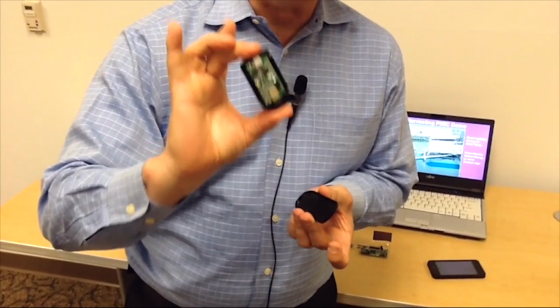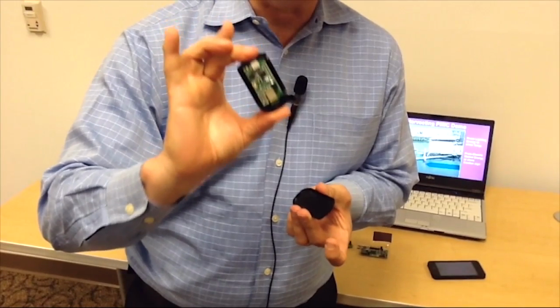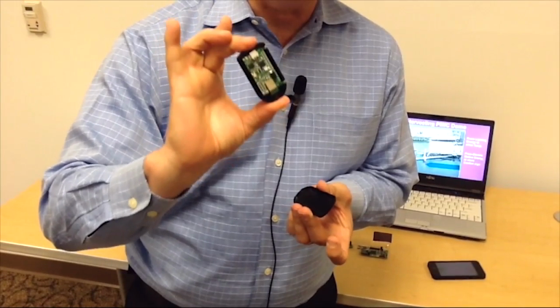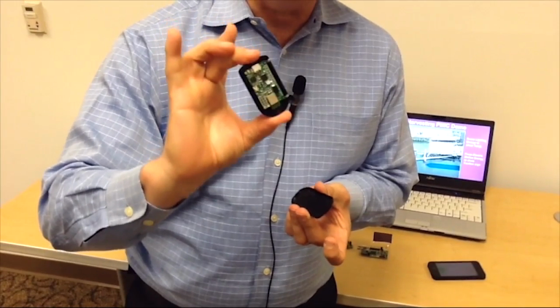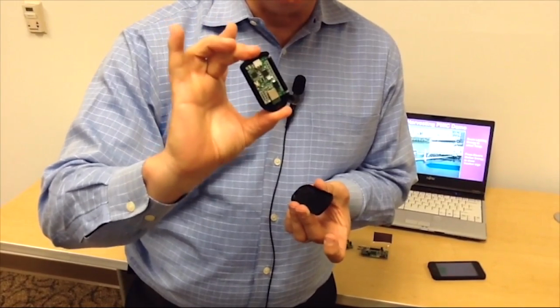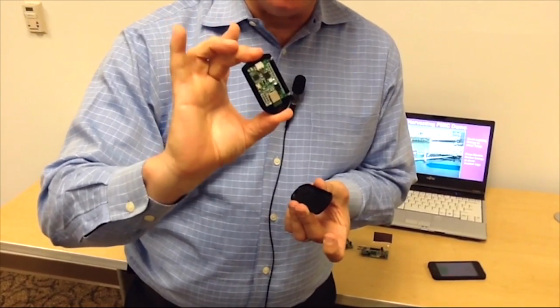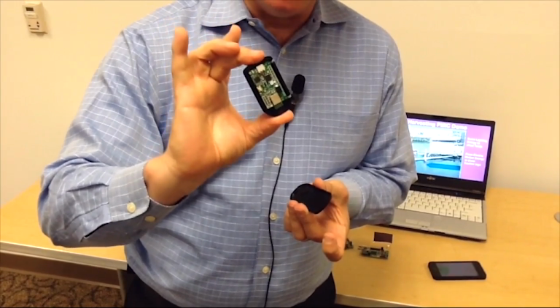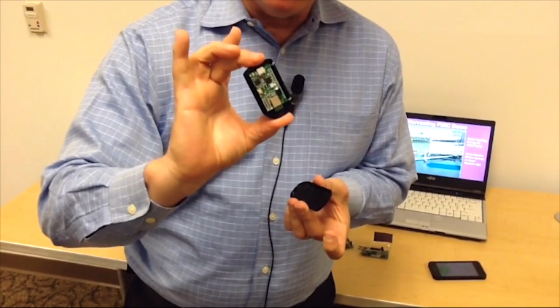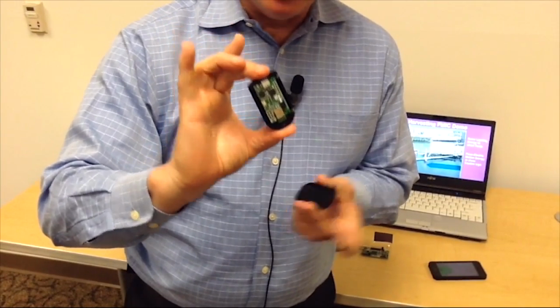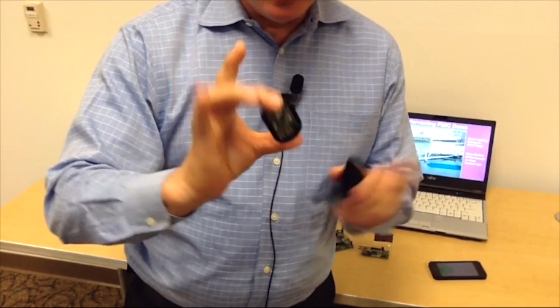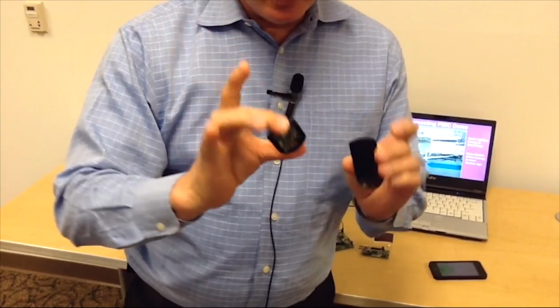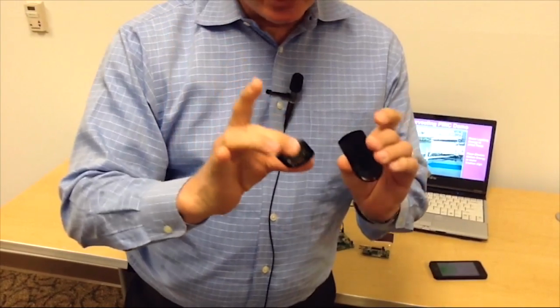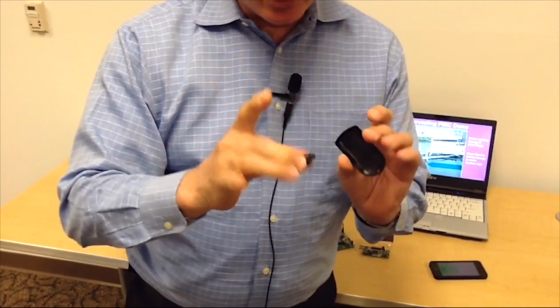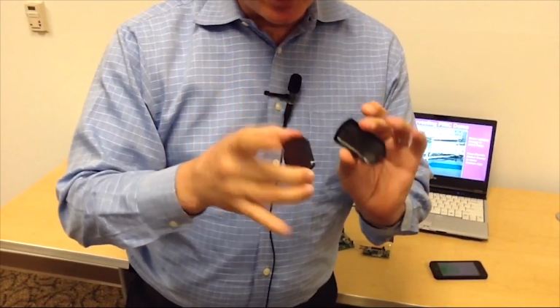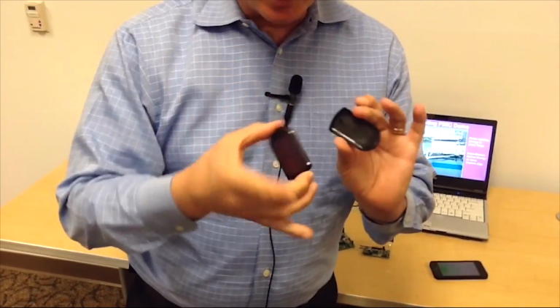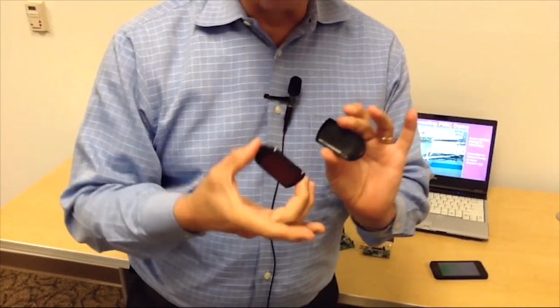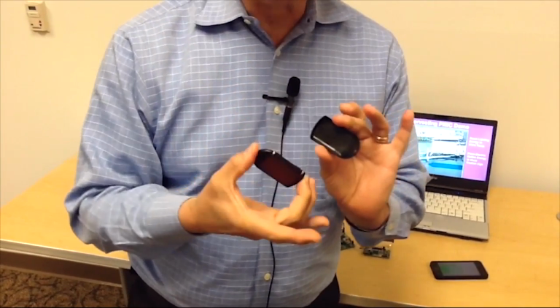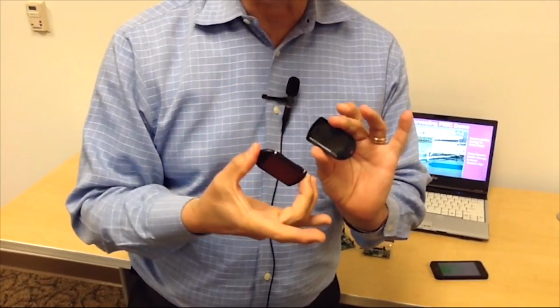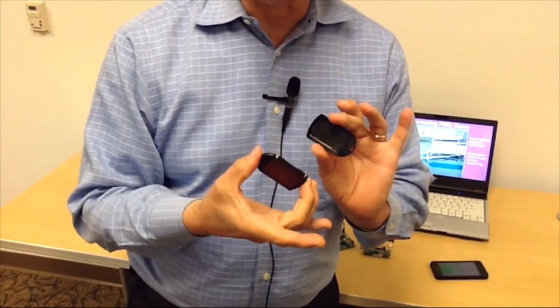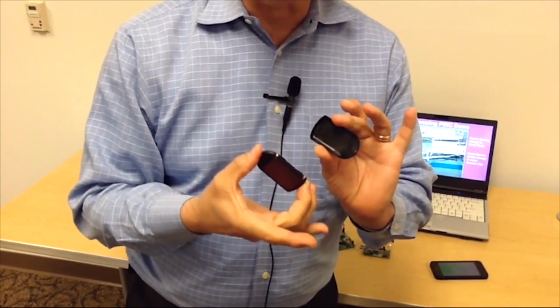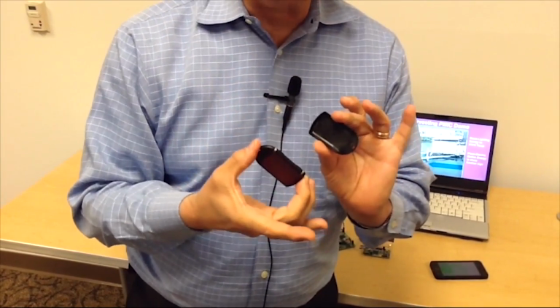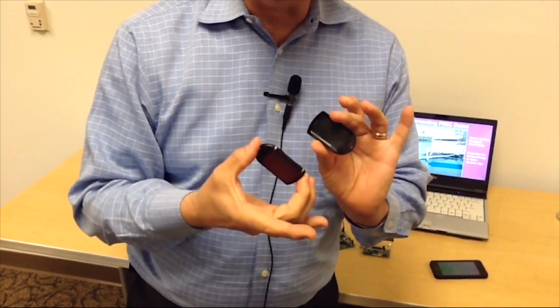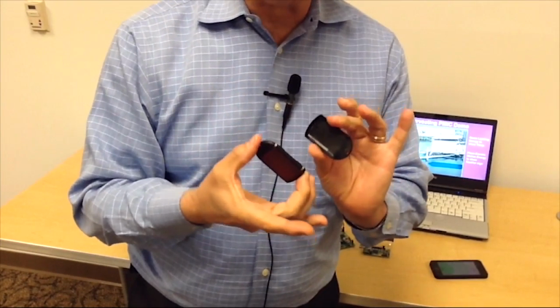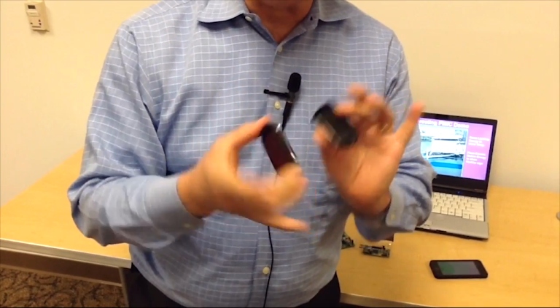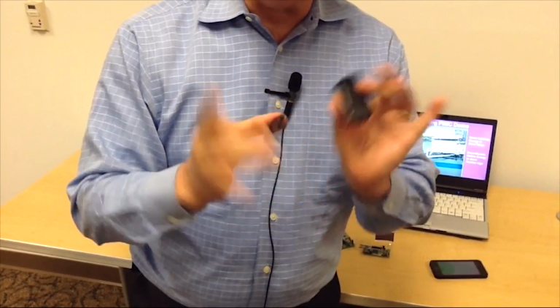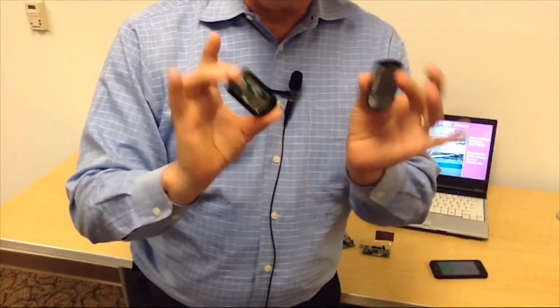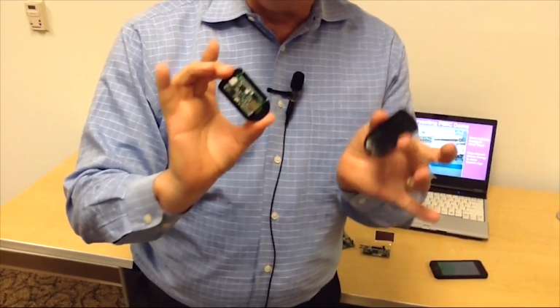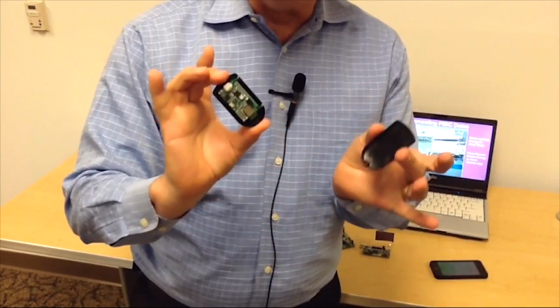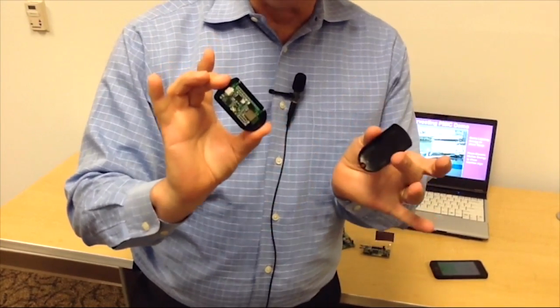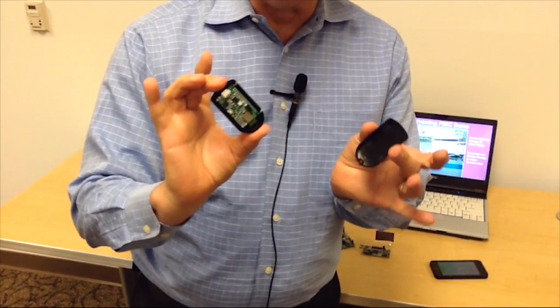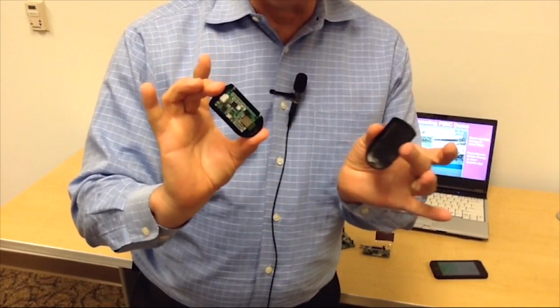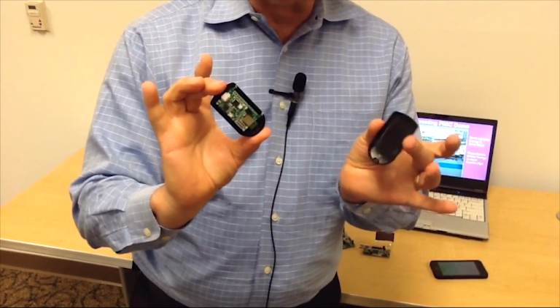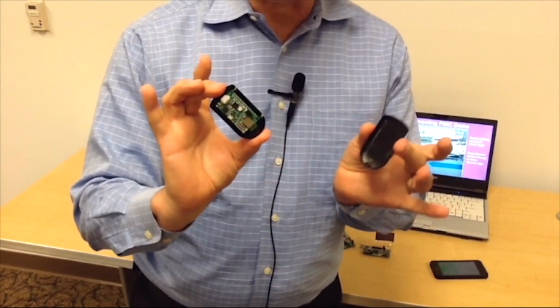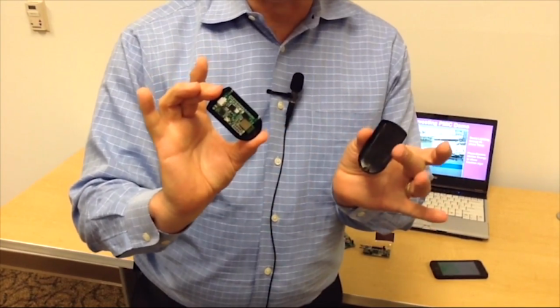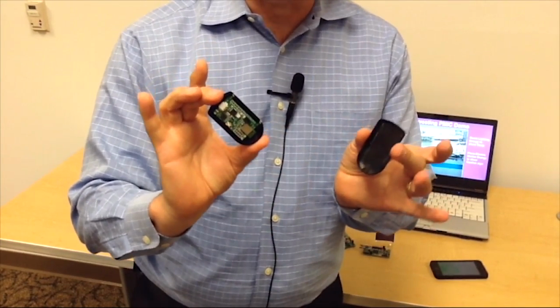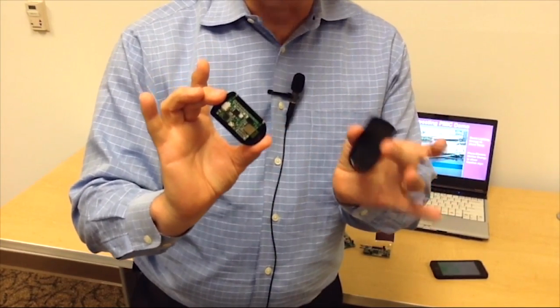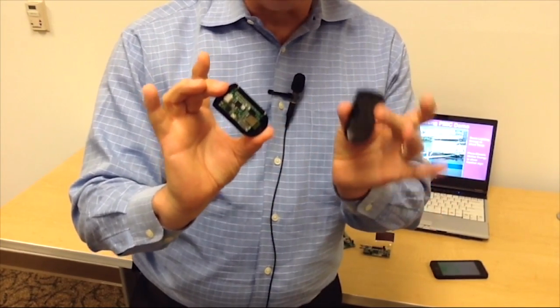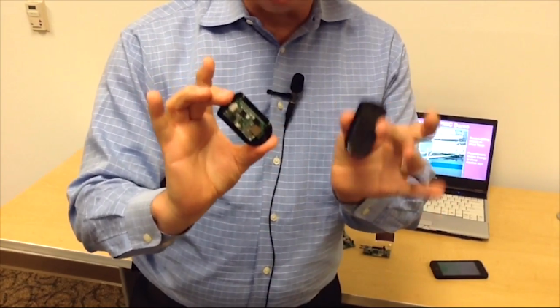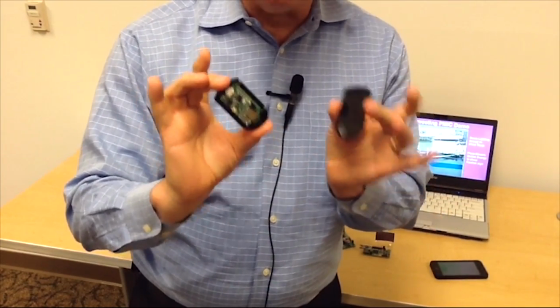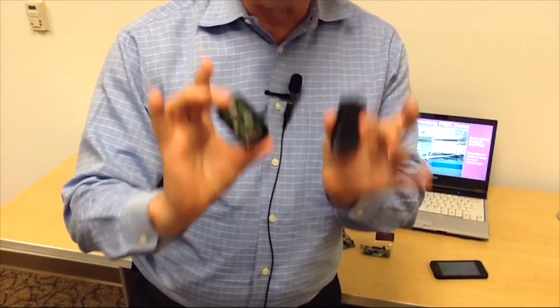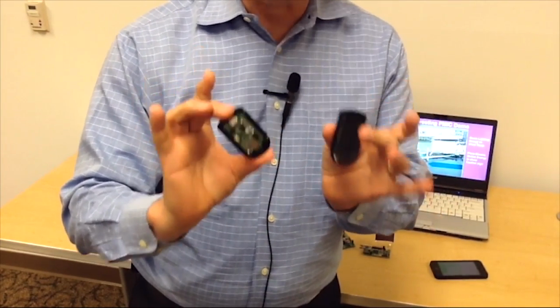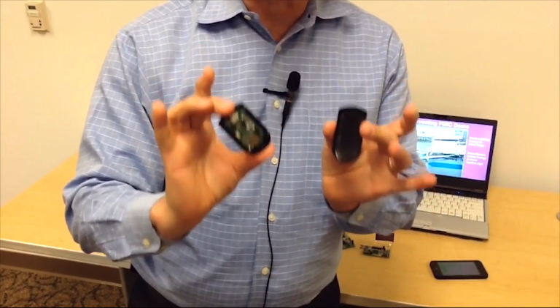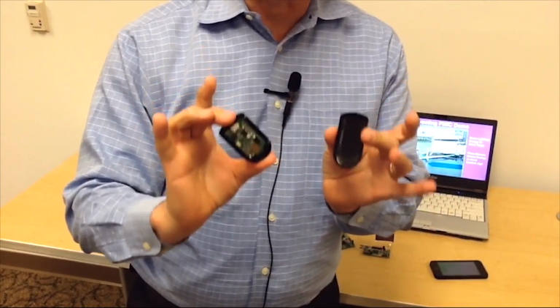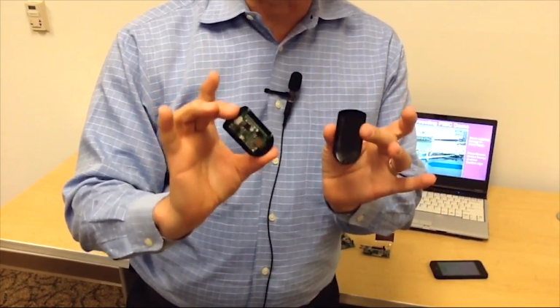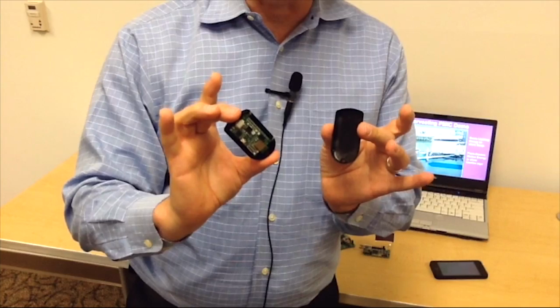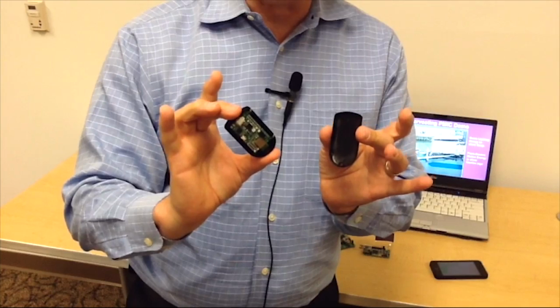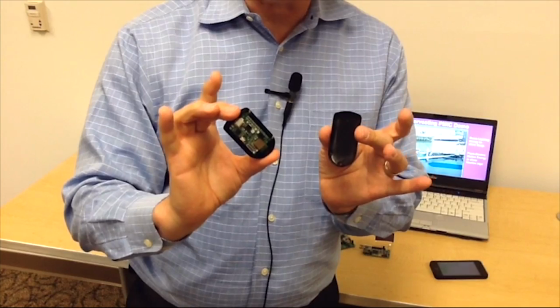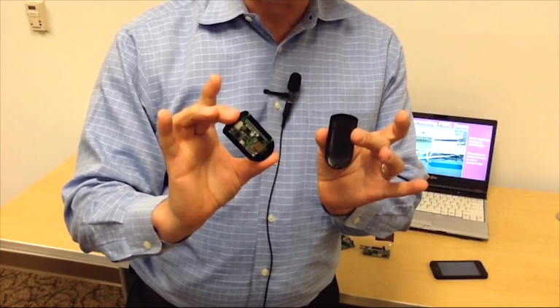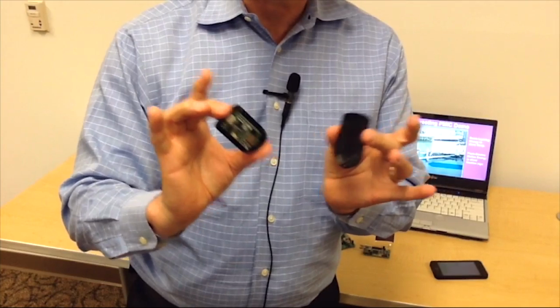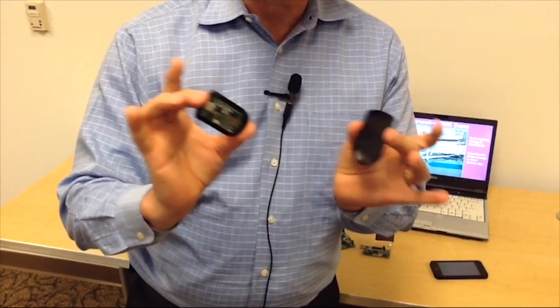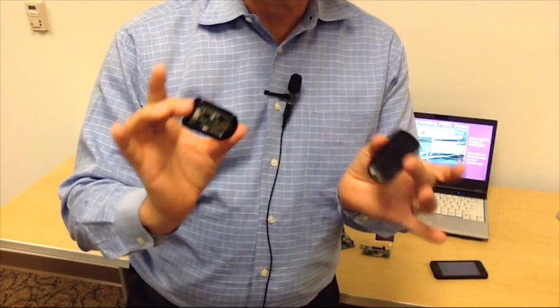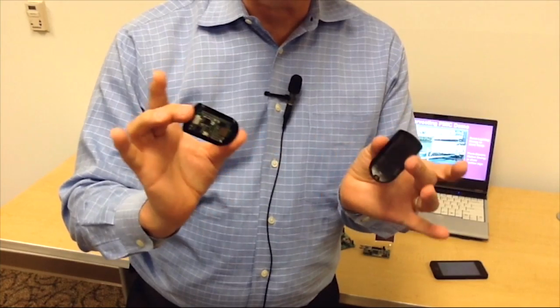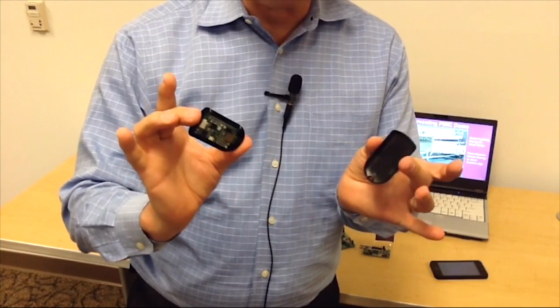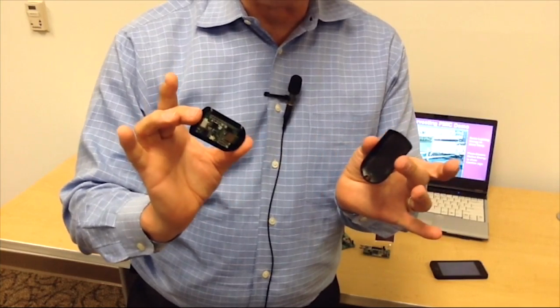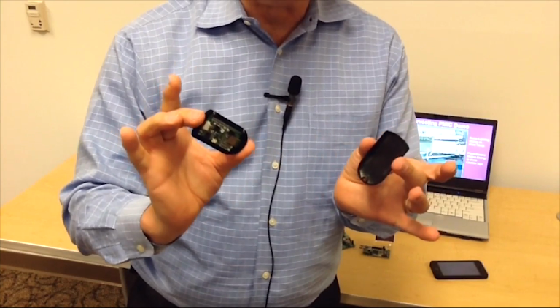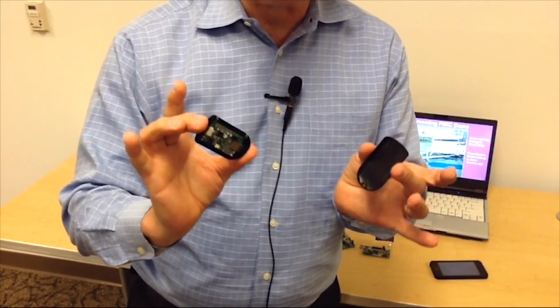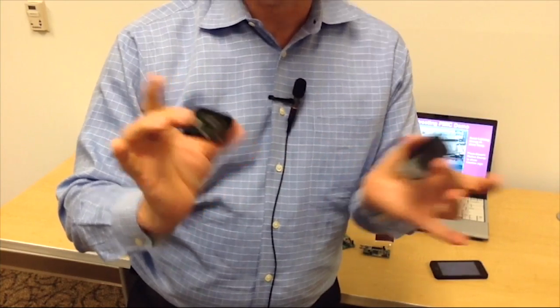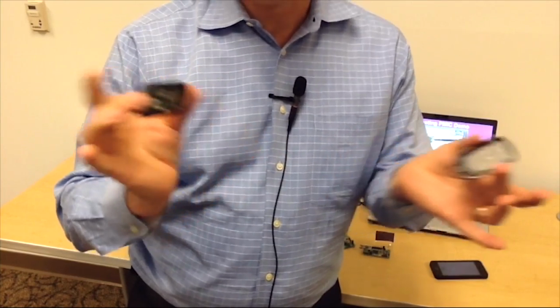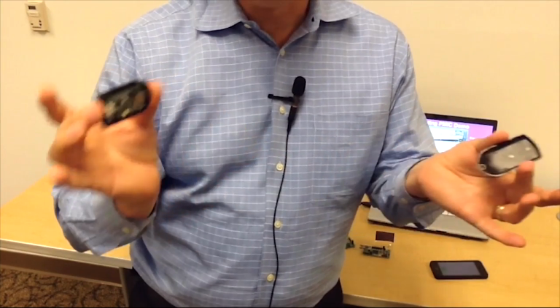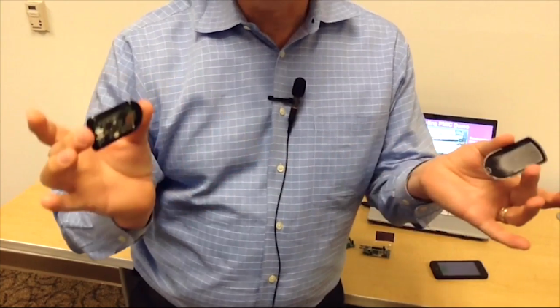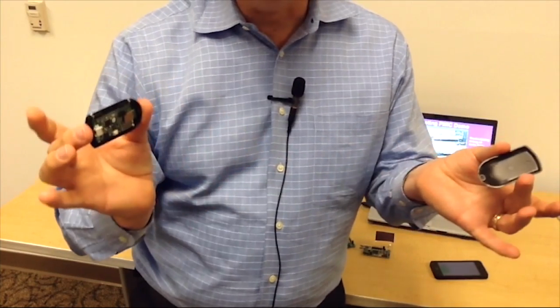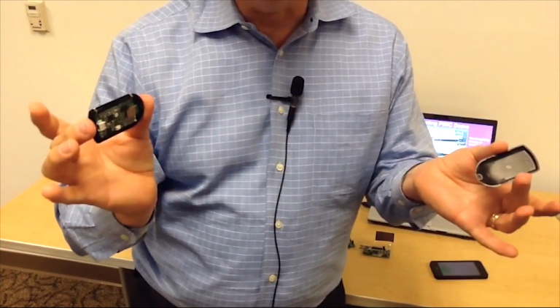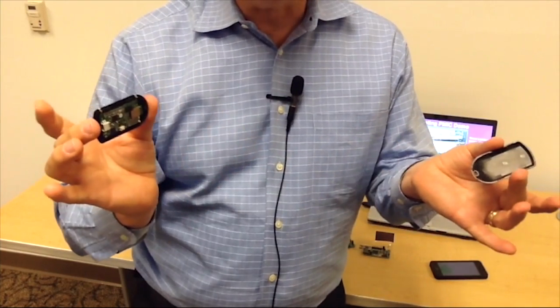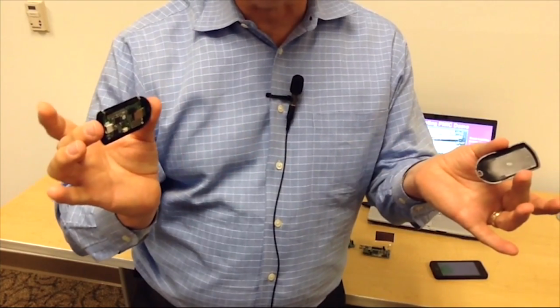So when a customer would ask you what's the battery life of this particular beacon? The answer: infinite.